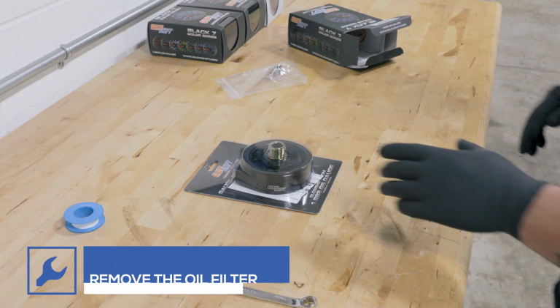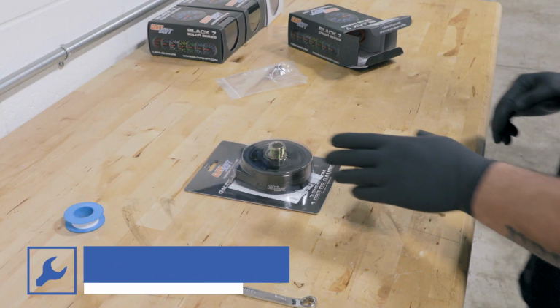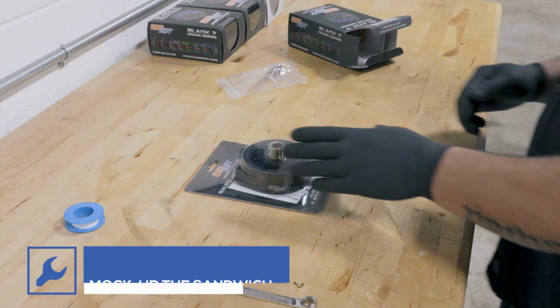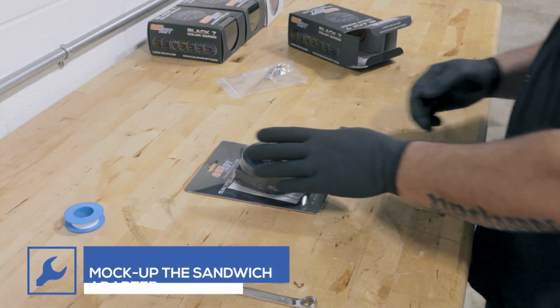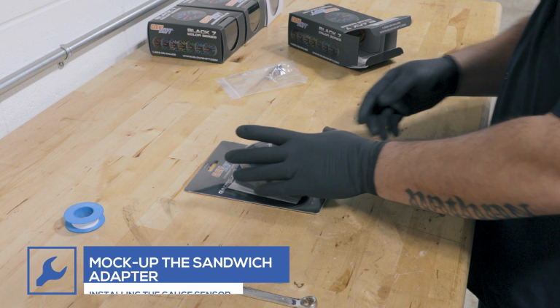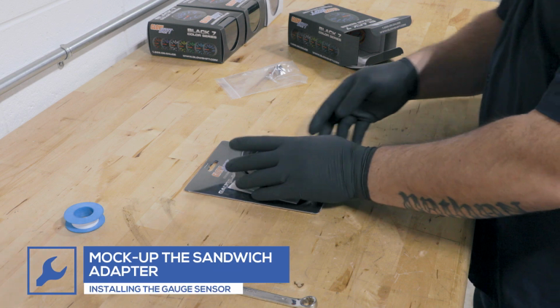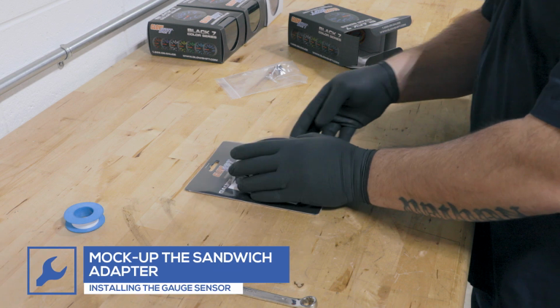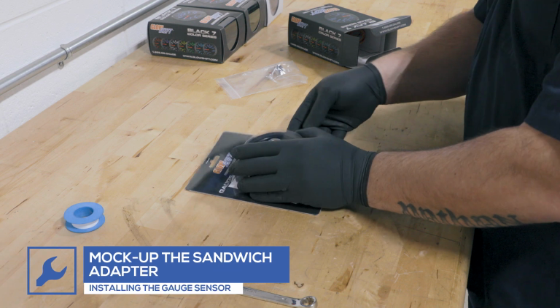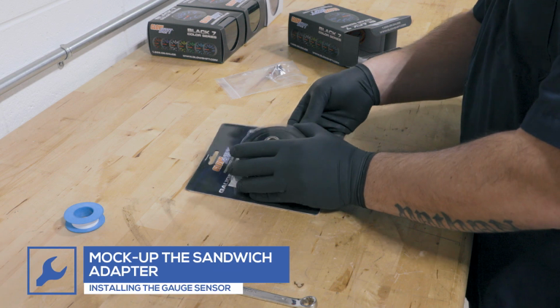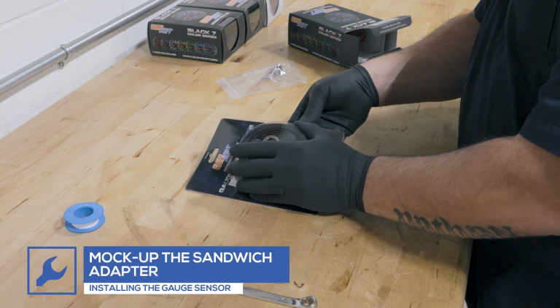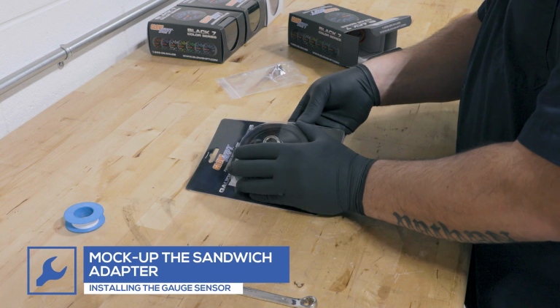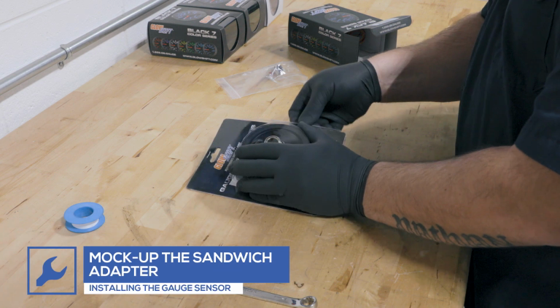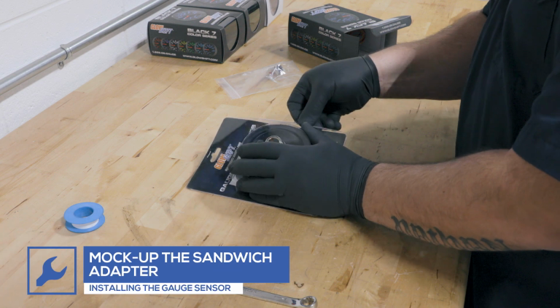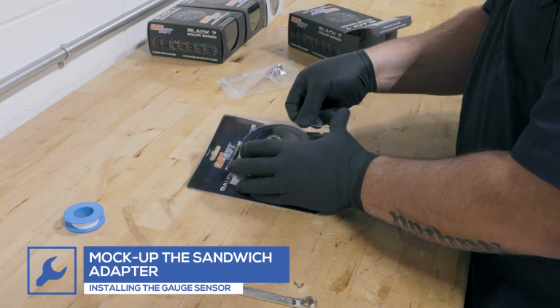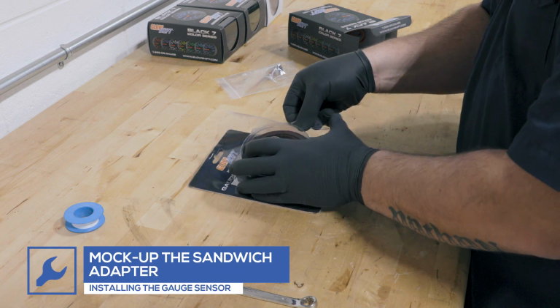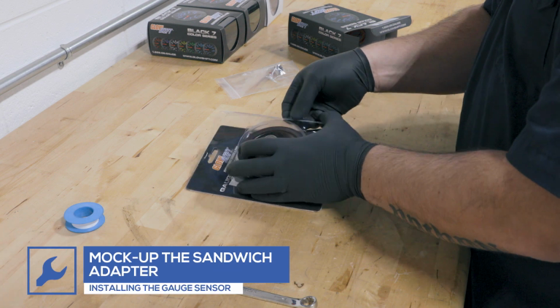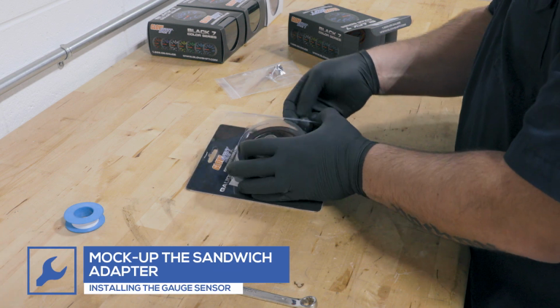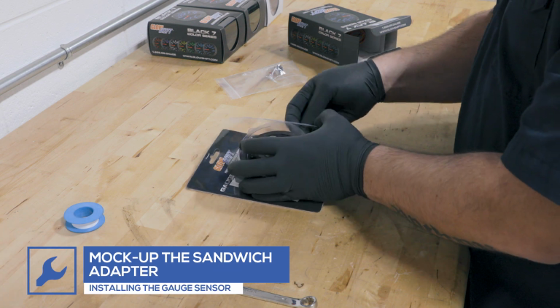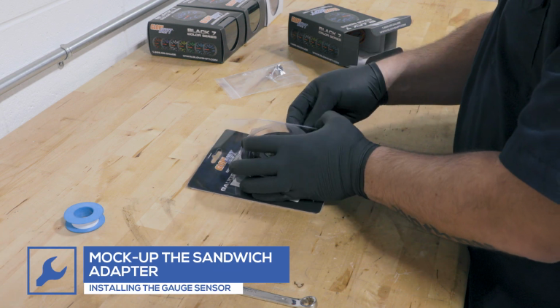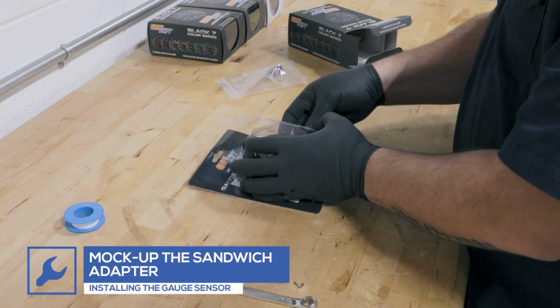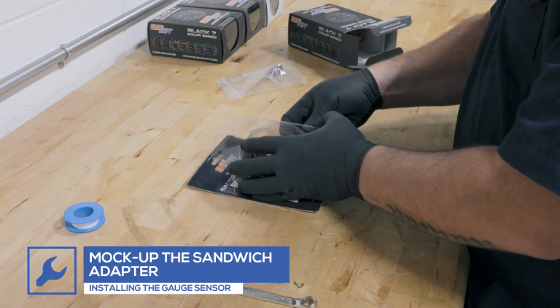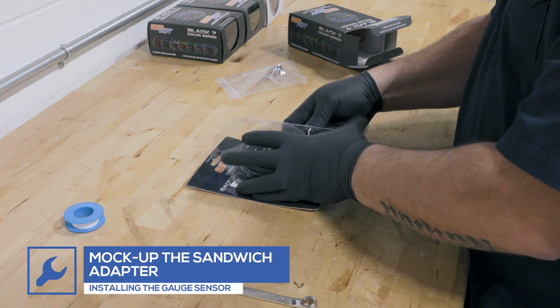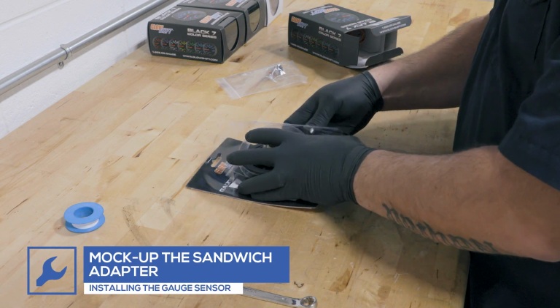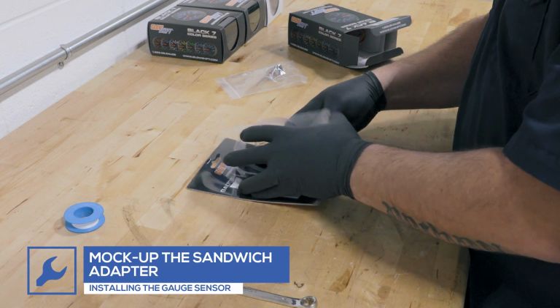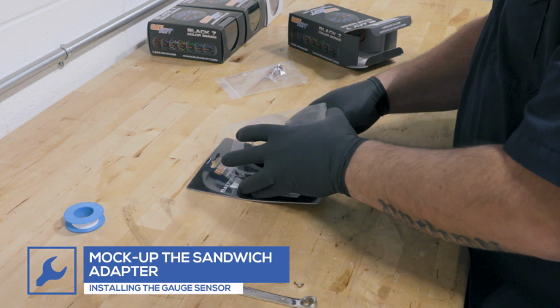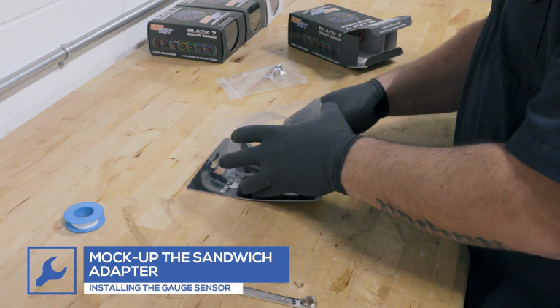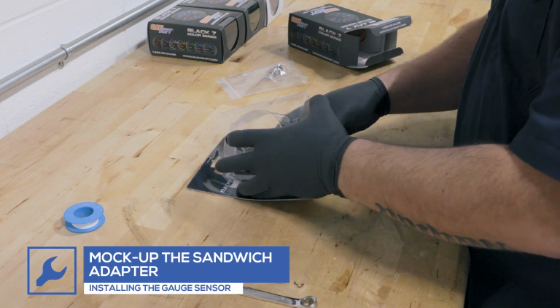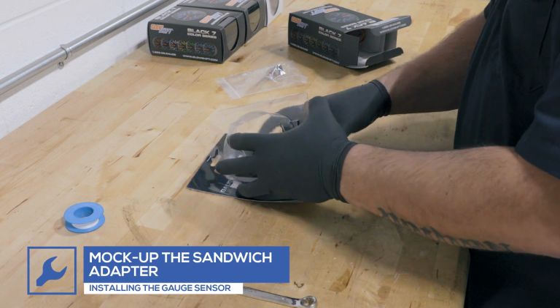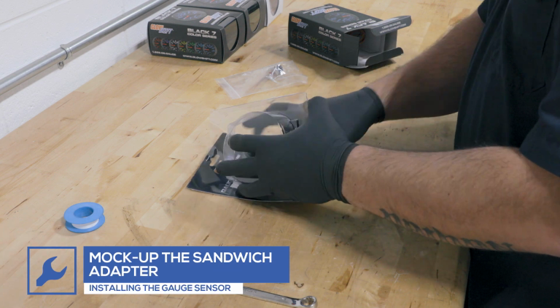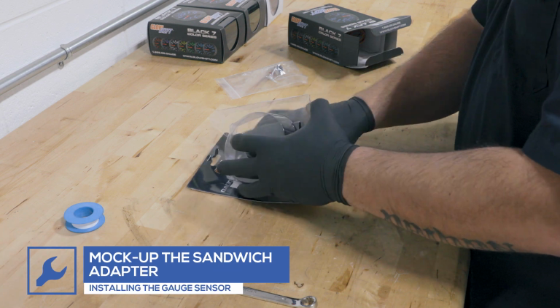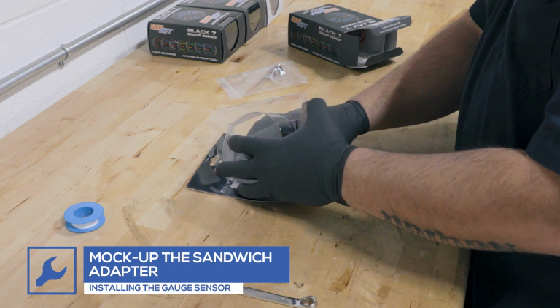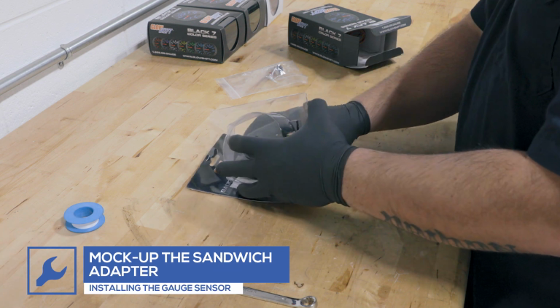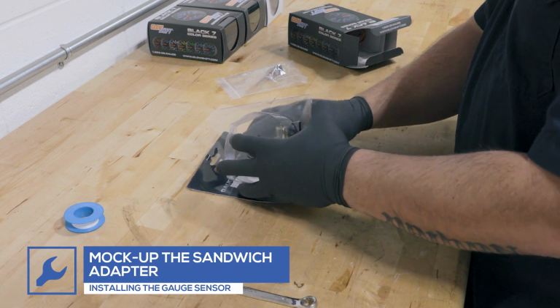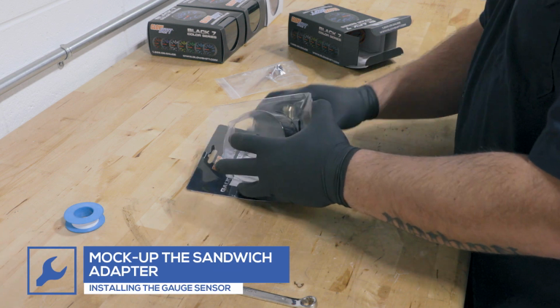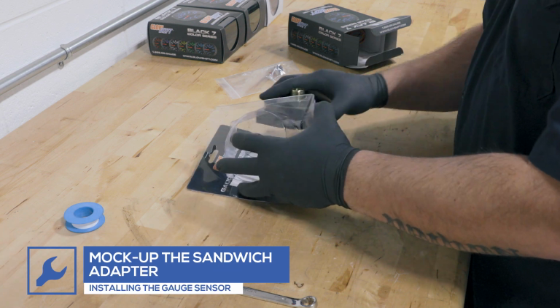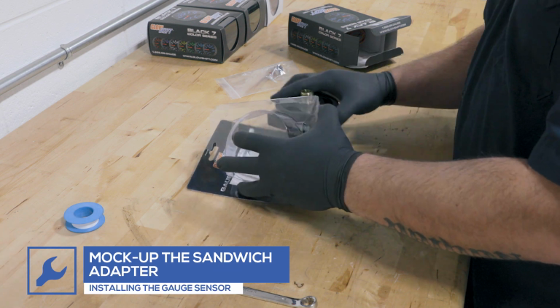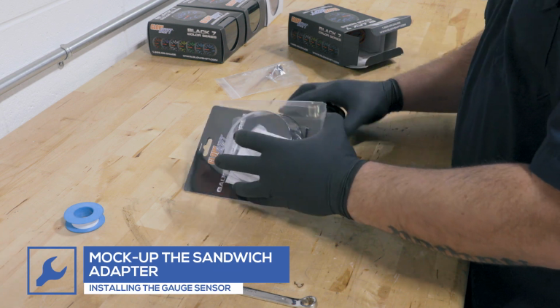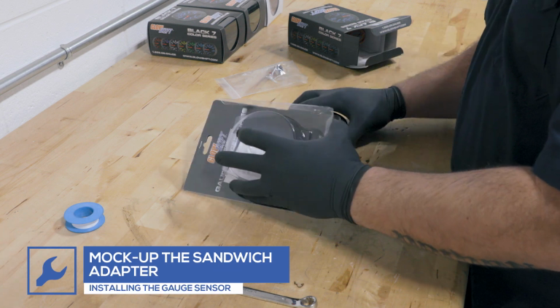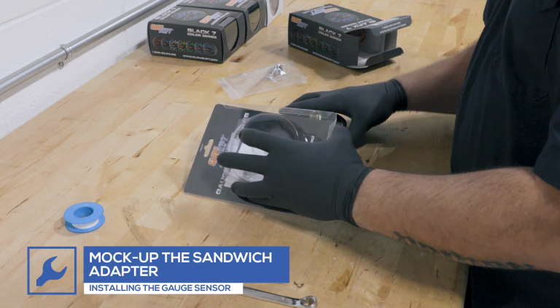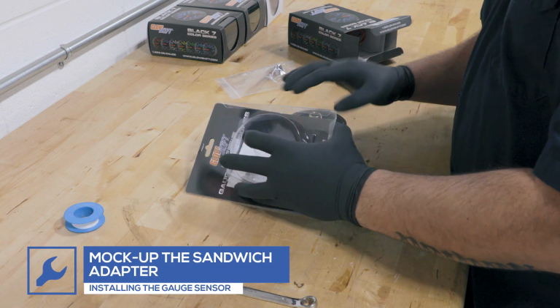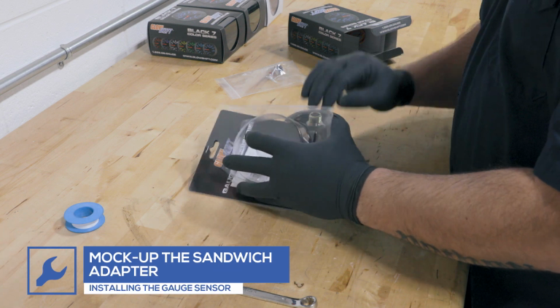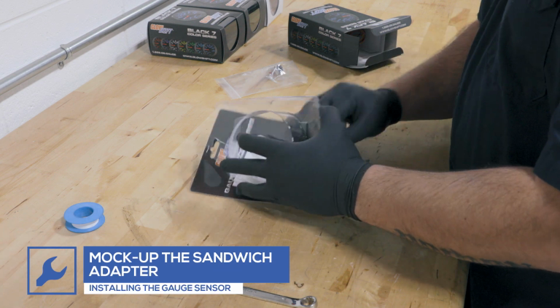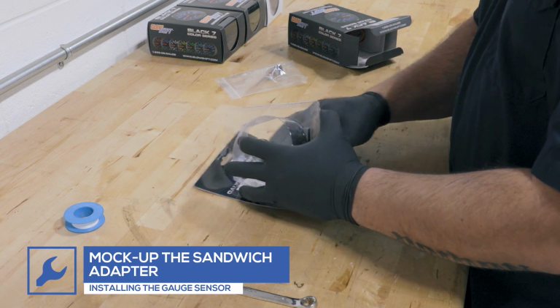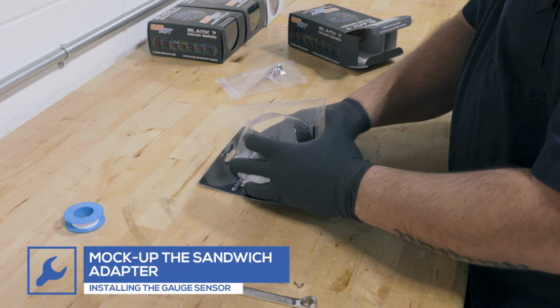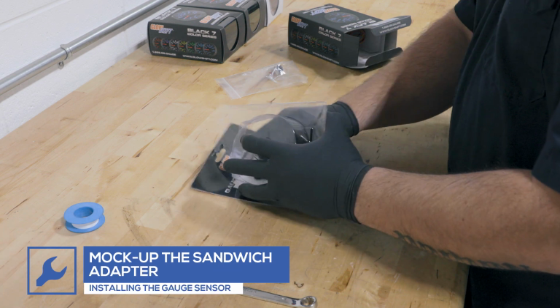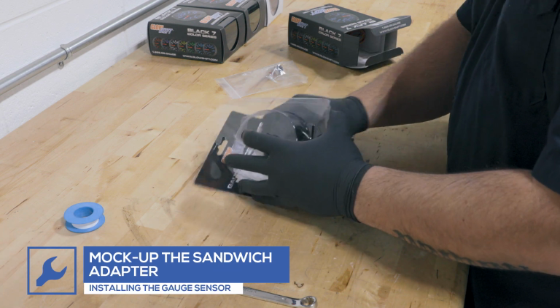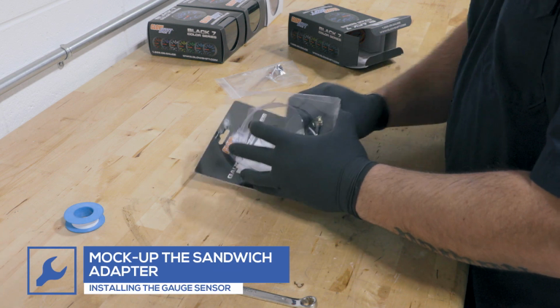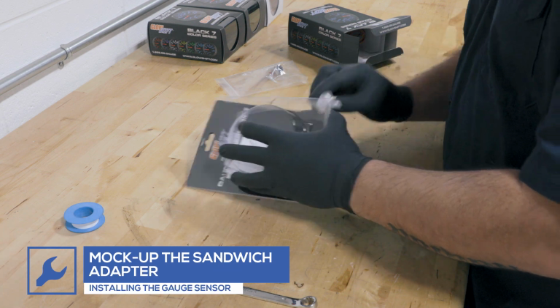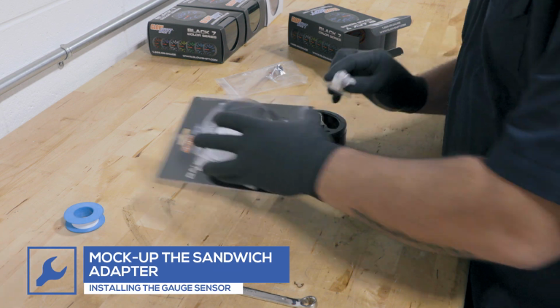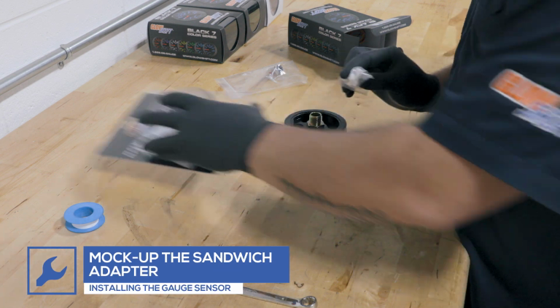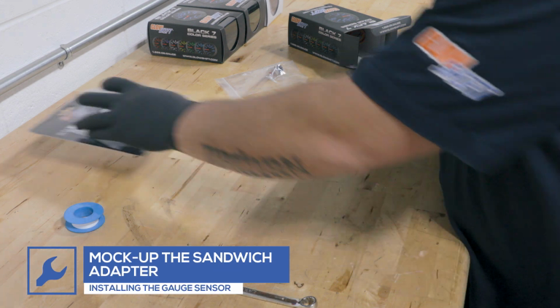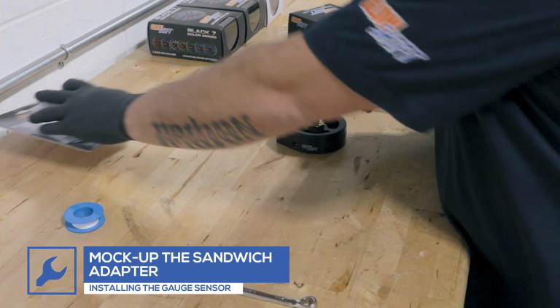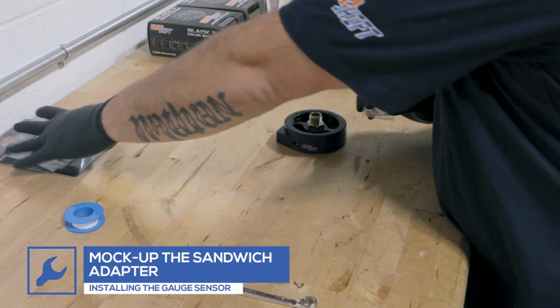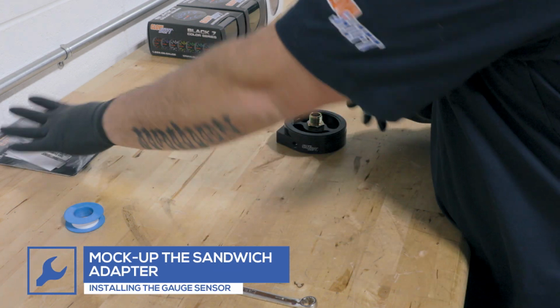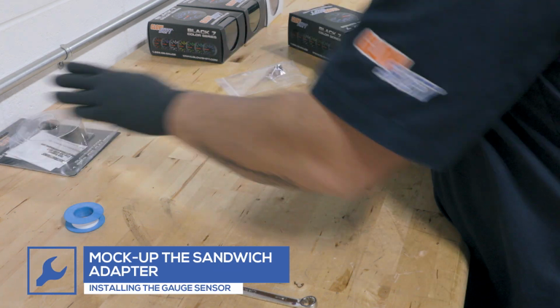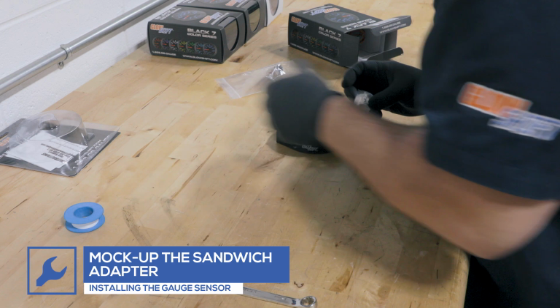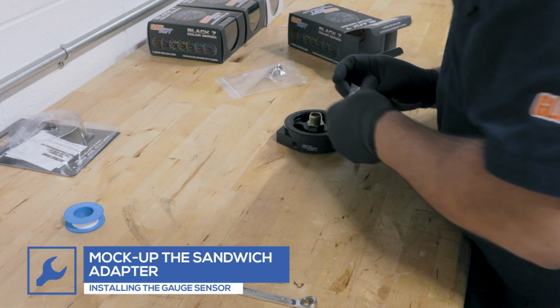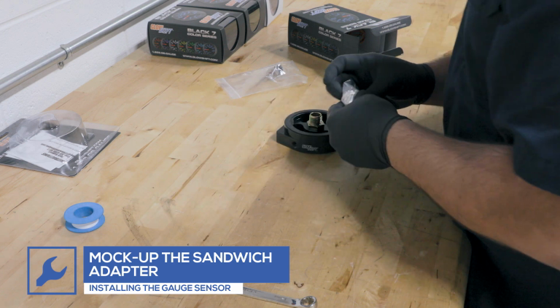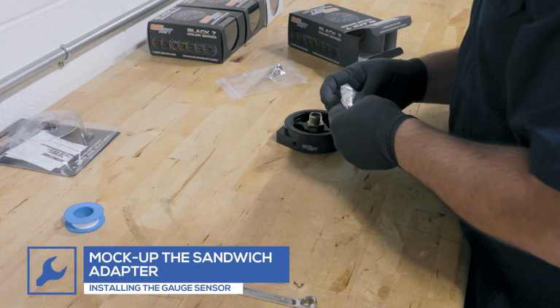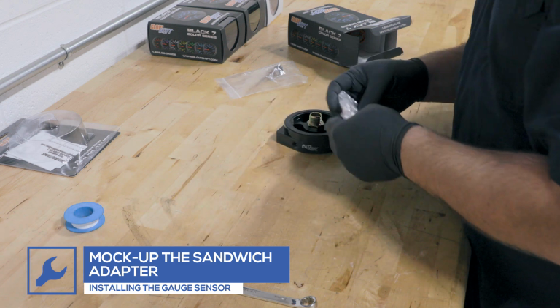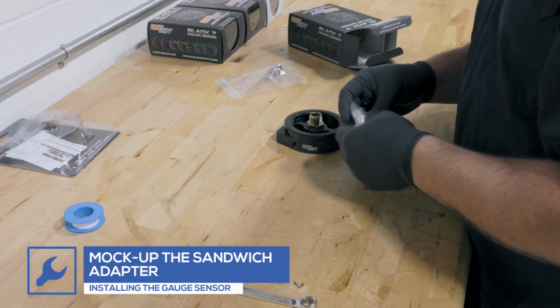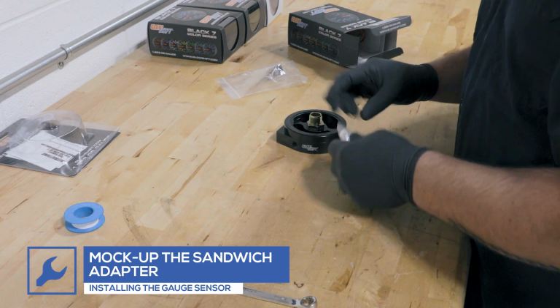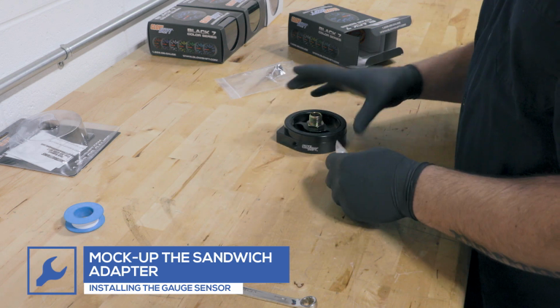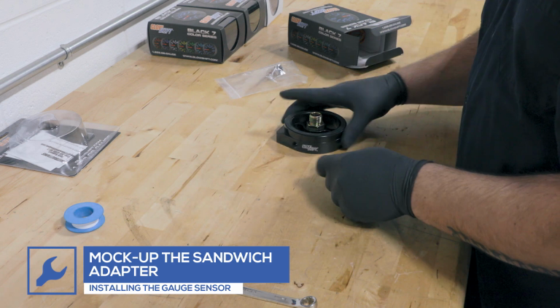Open the oil filter sandwich adapter and test fit it to the truck to establish the best location for the gauge sensors.